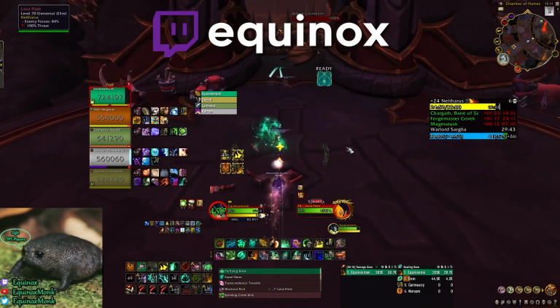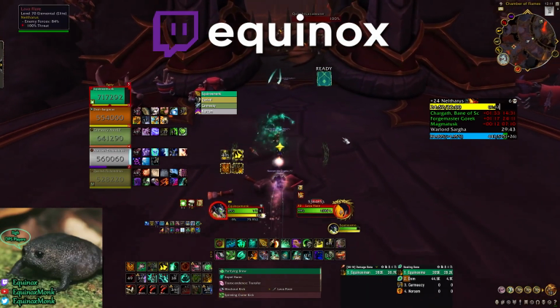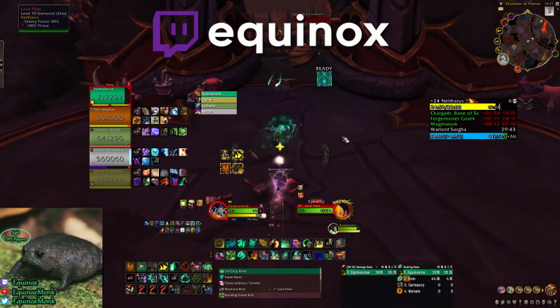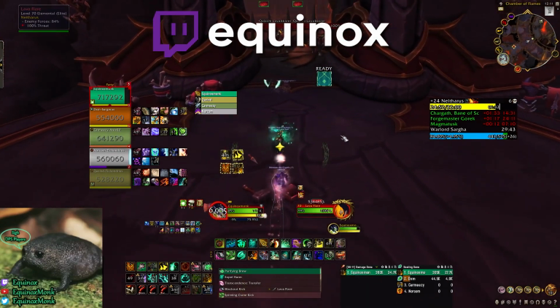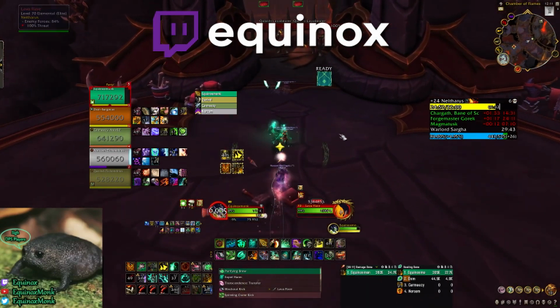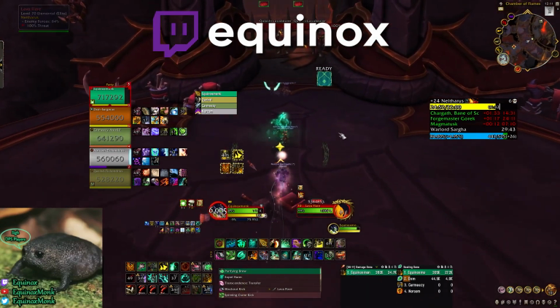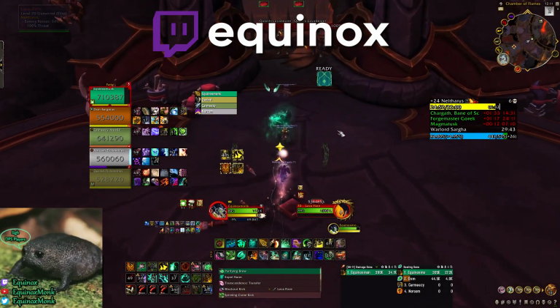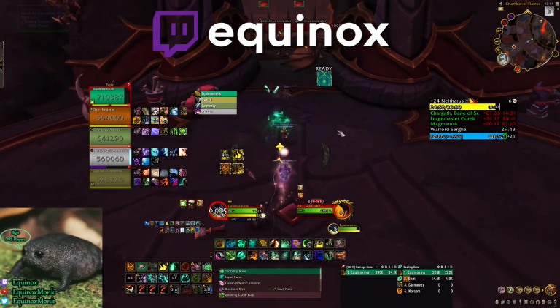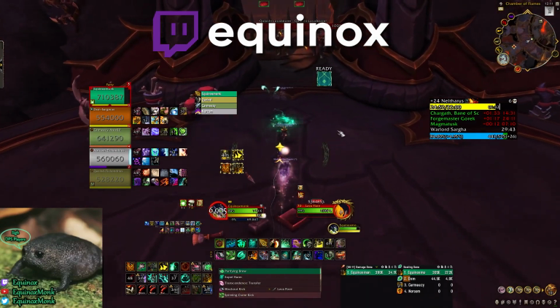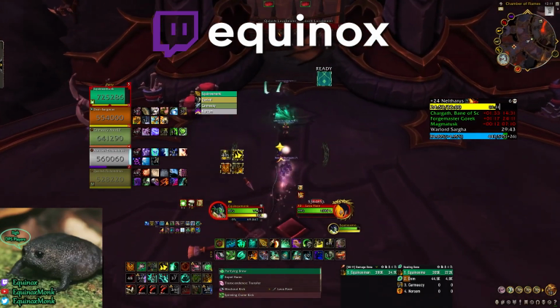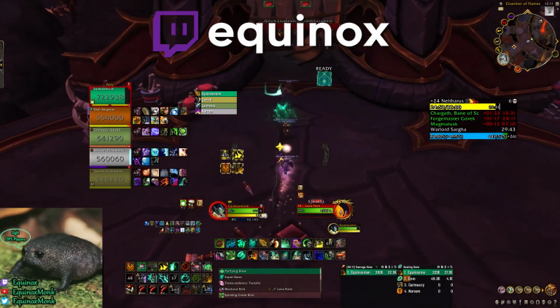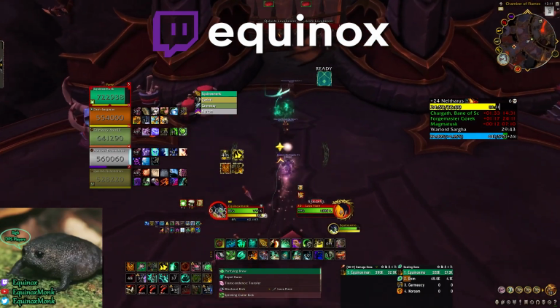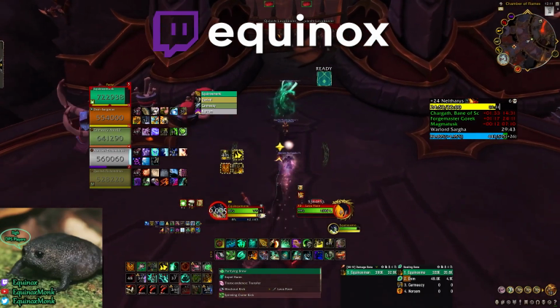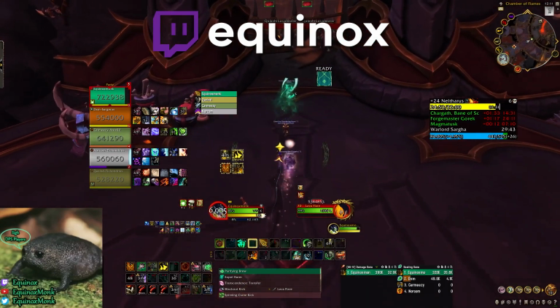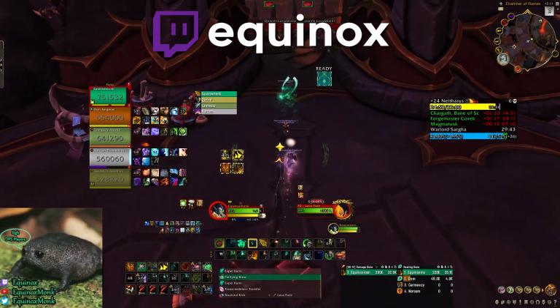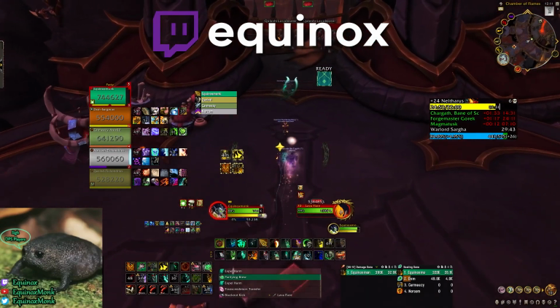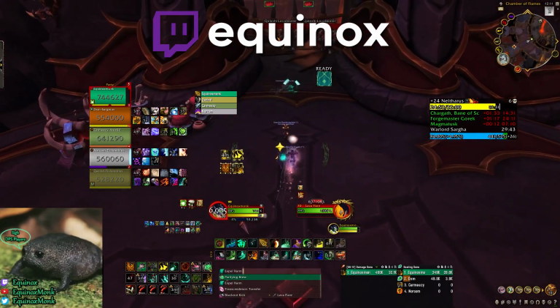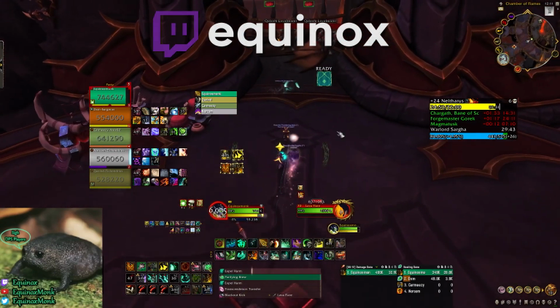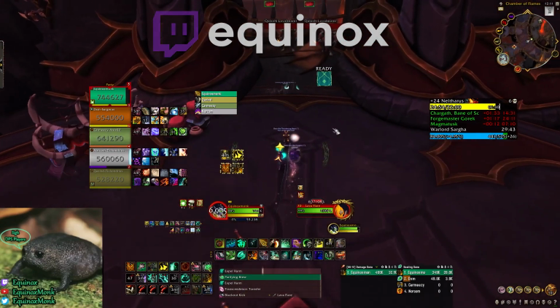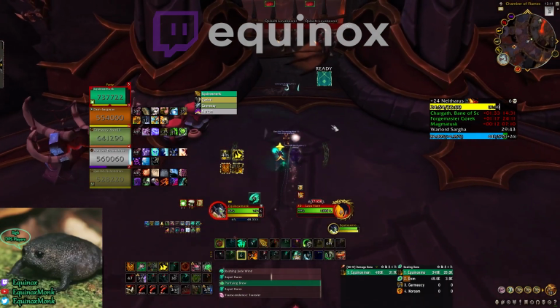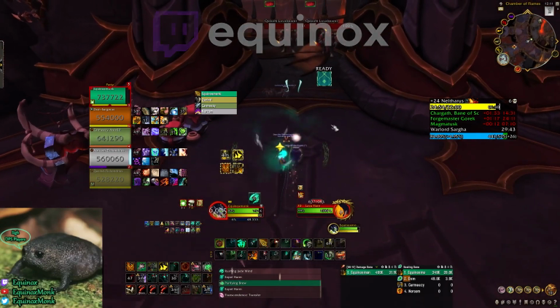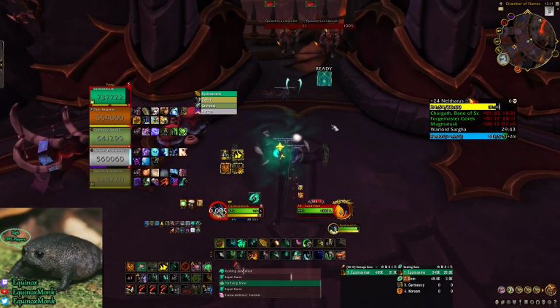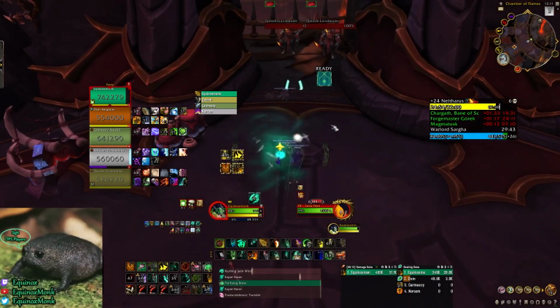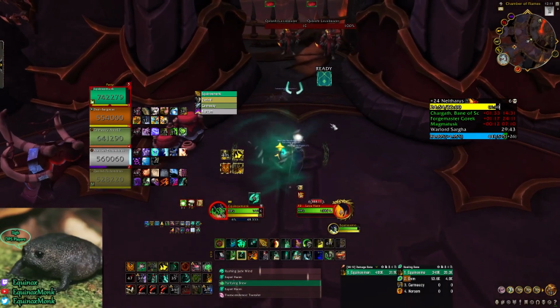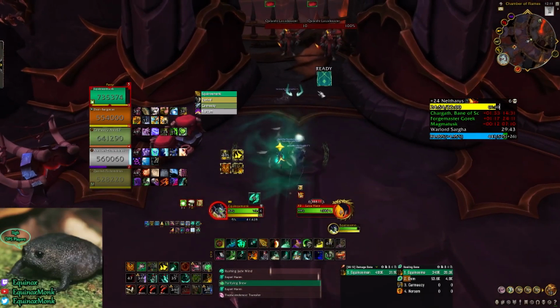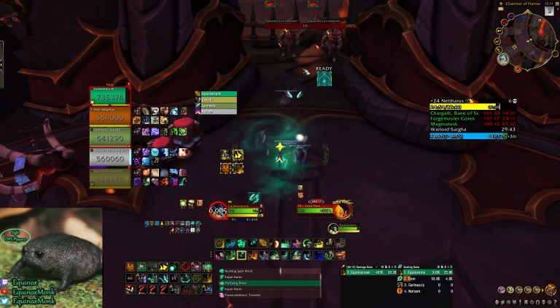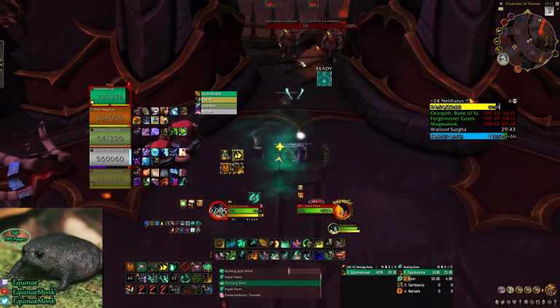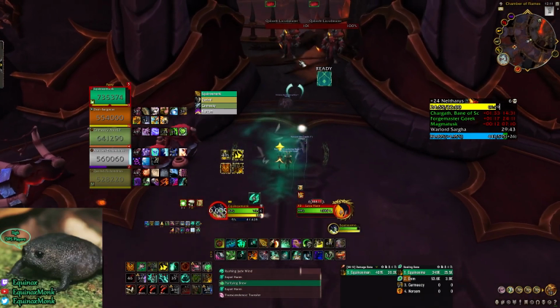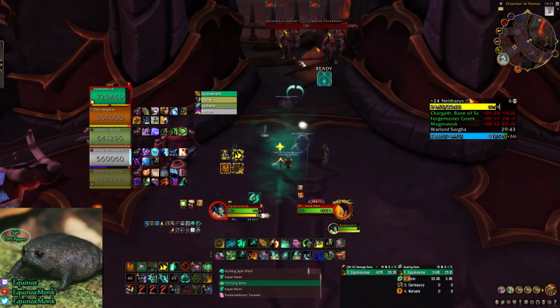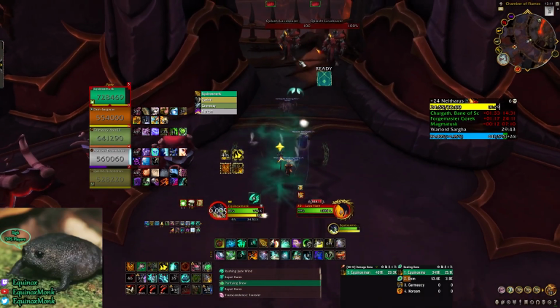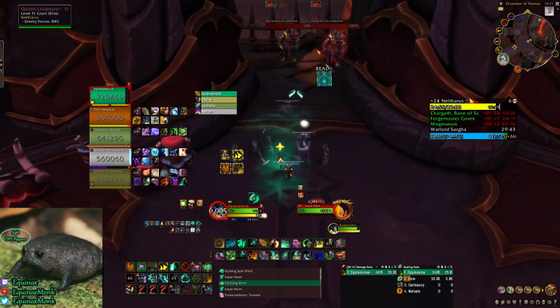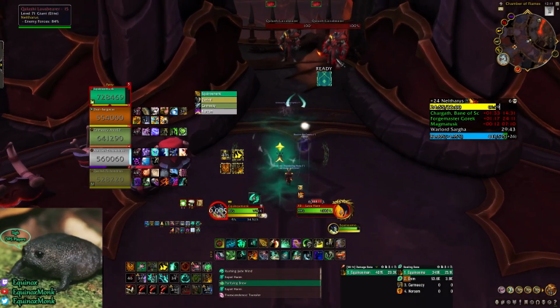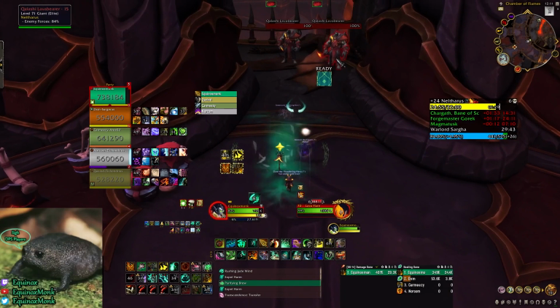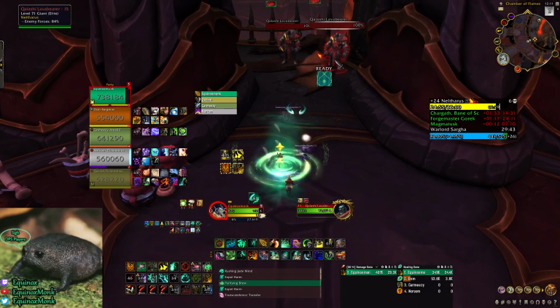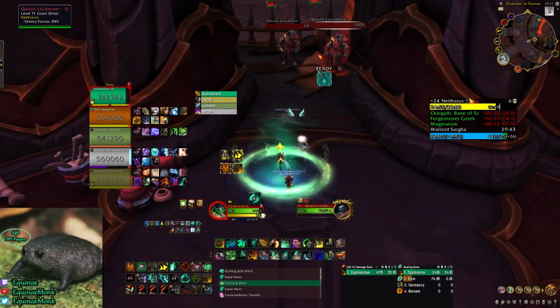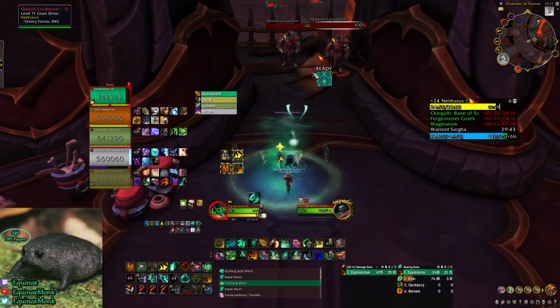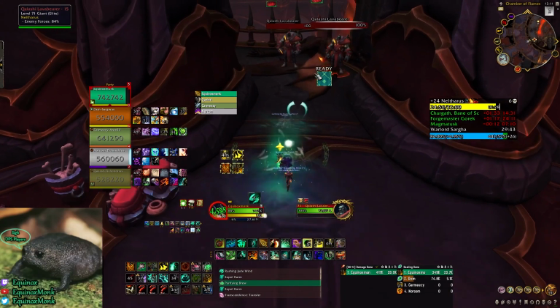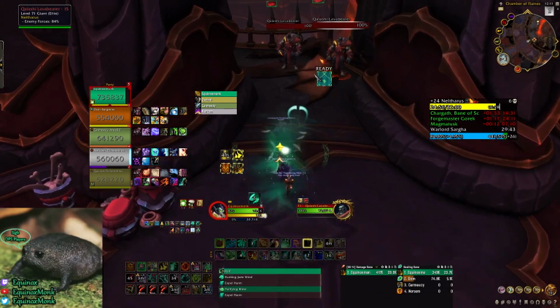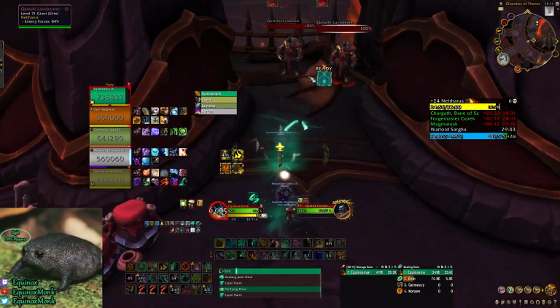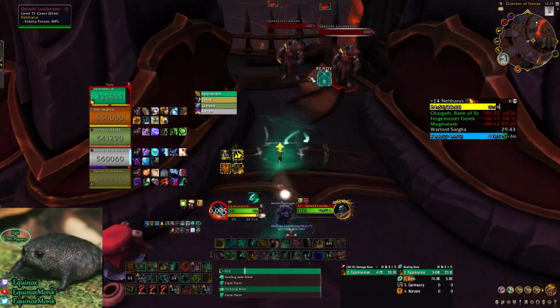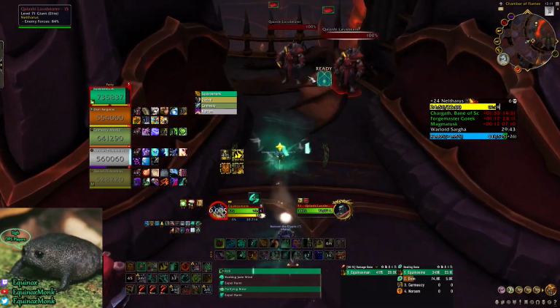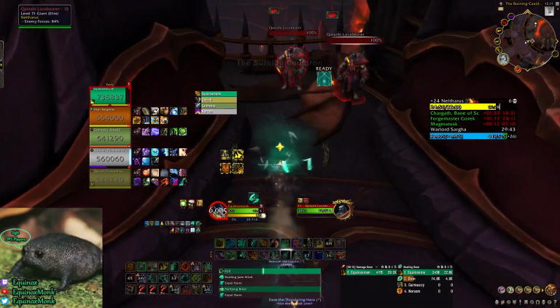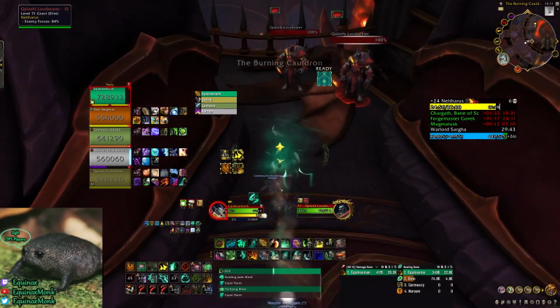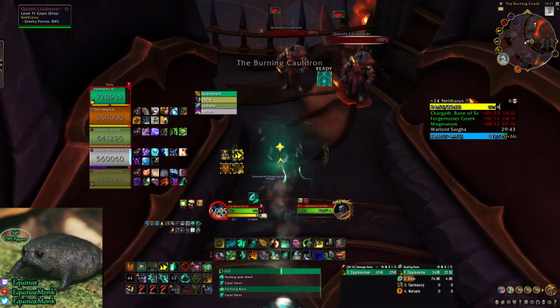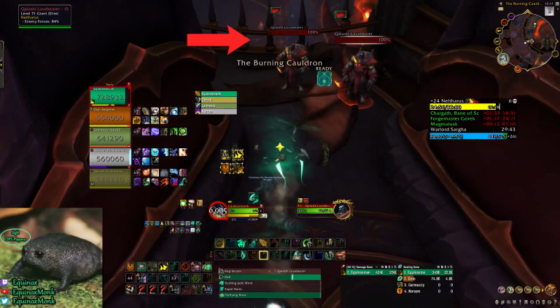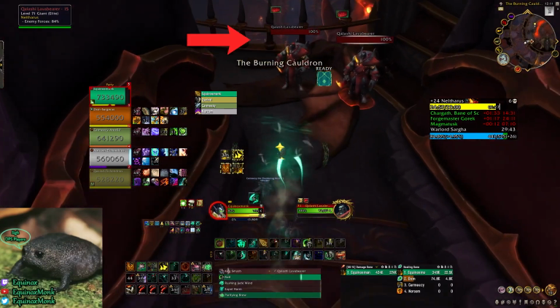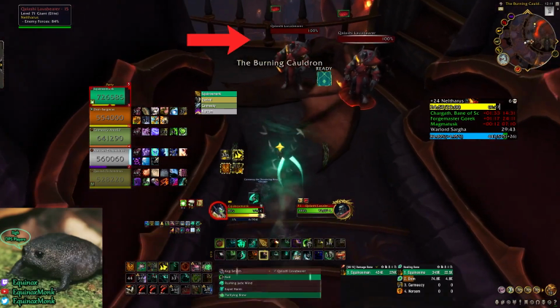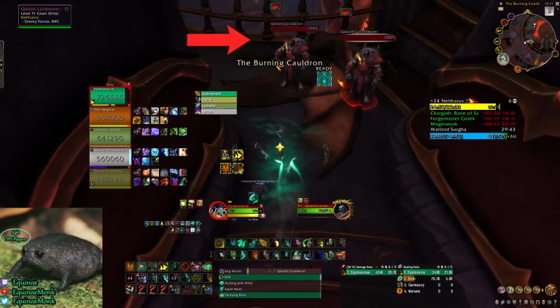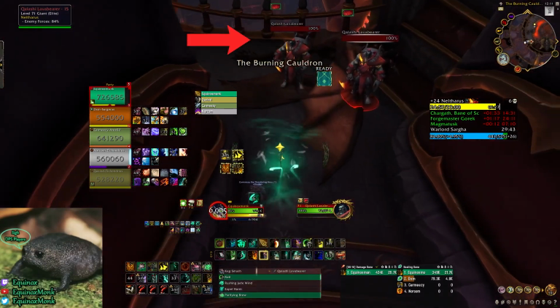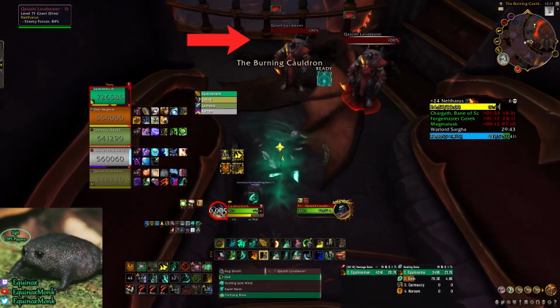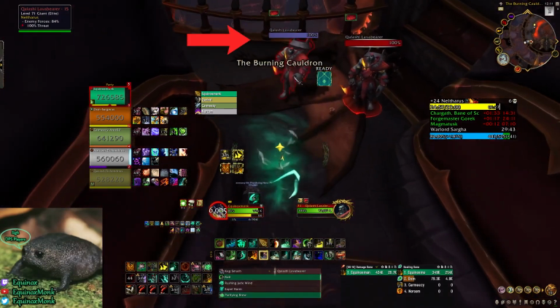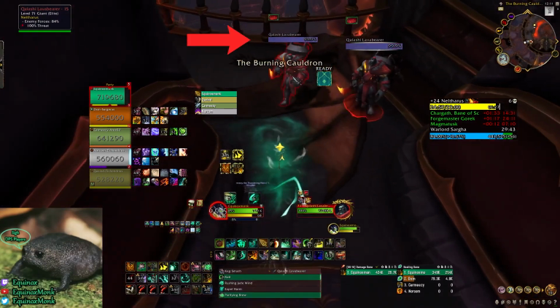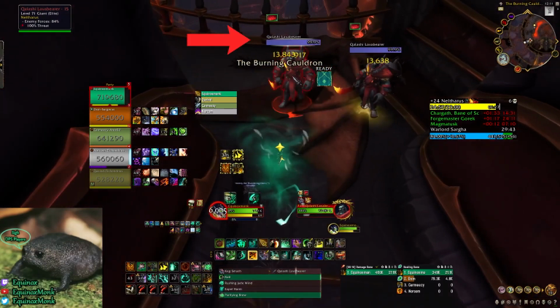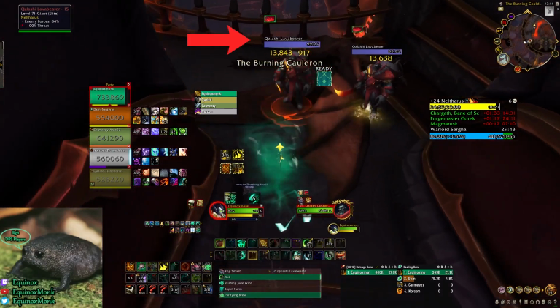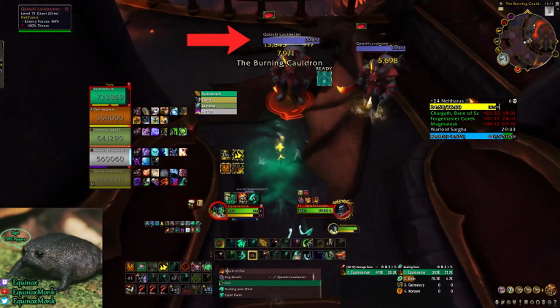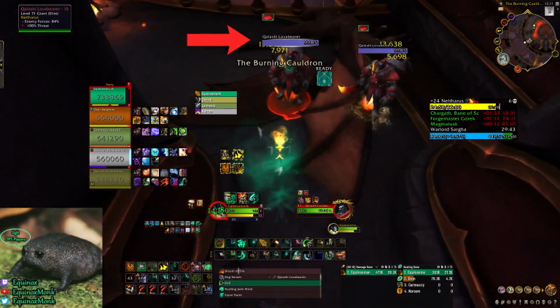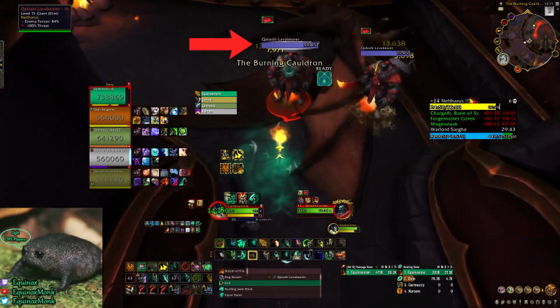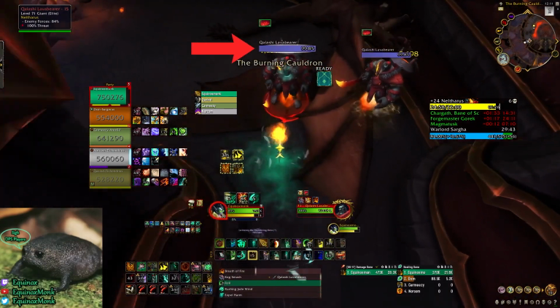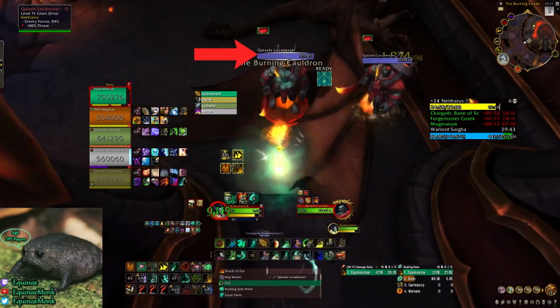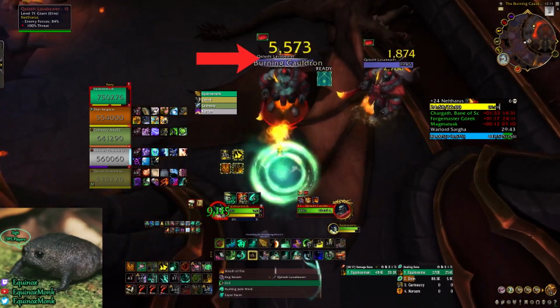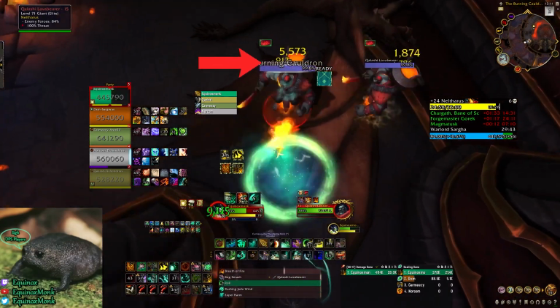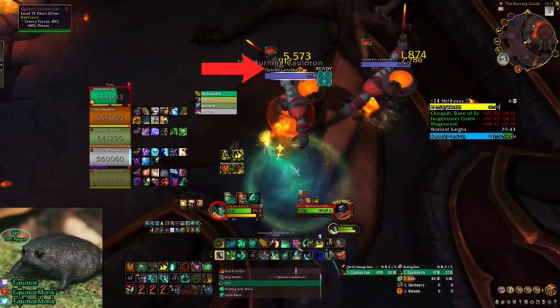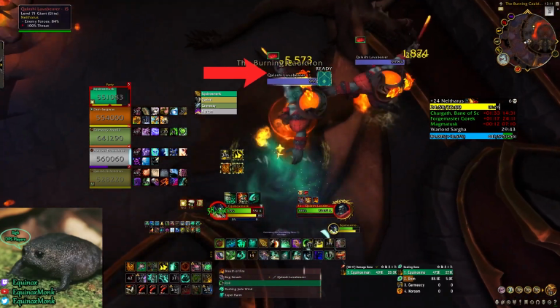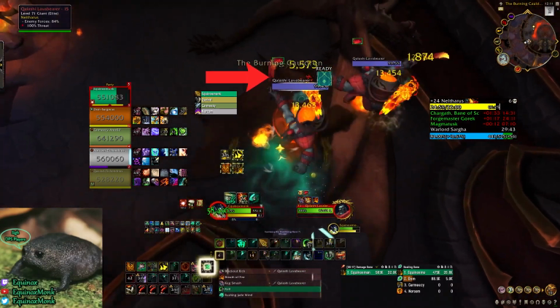After defeating Forgemaster Goric, you'll head towards the final boss of the dungeon, and along the way you'll encounter two Kalashii Lava Bears before you jump off the cliff.